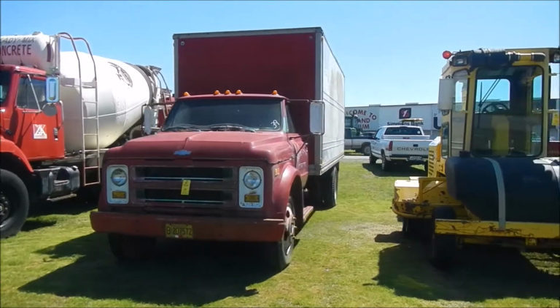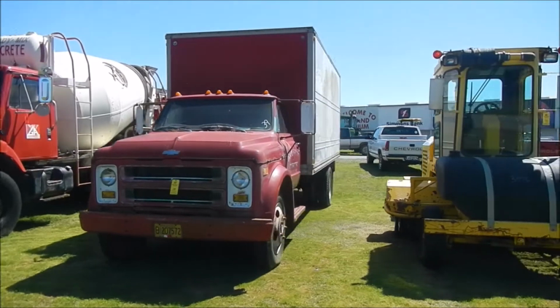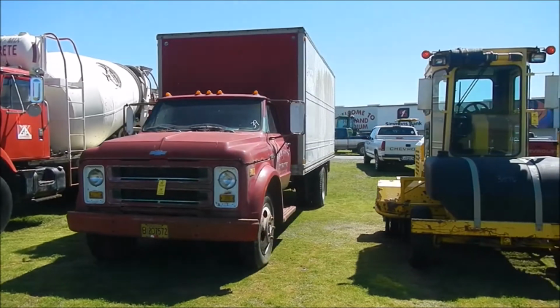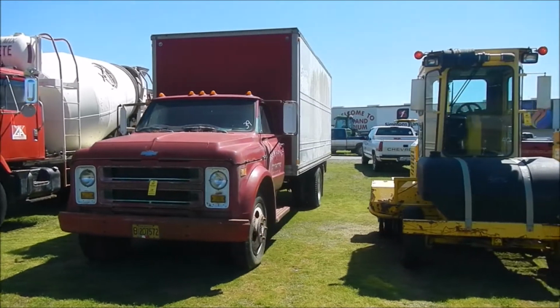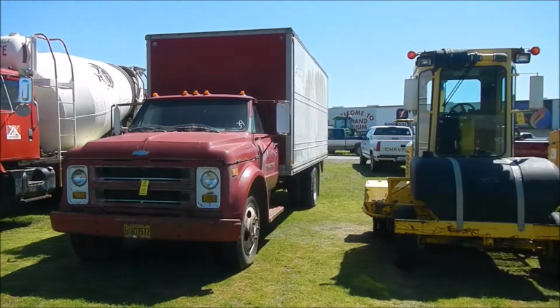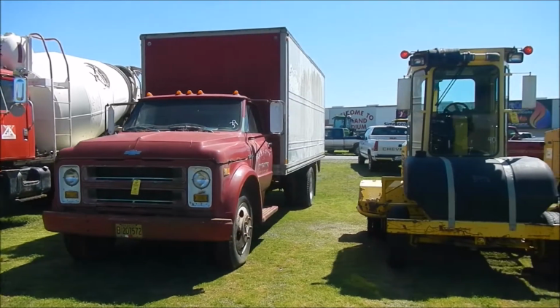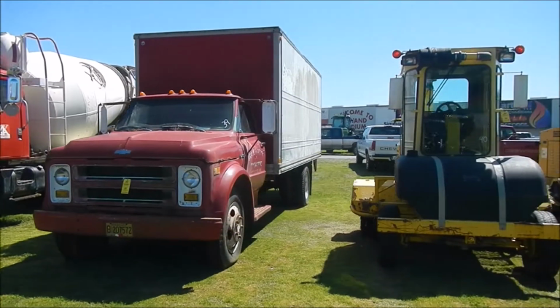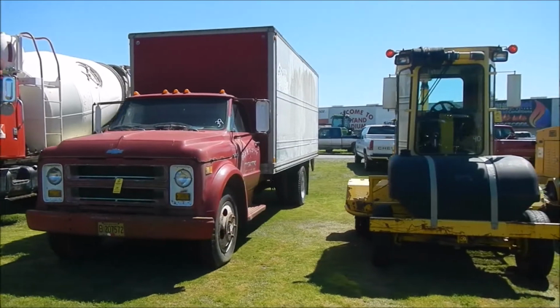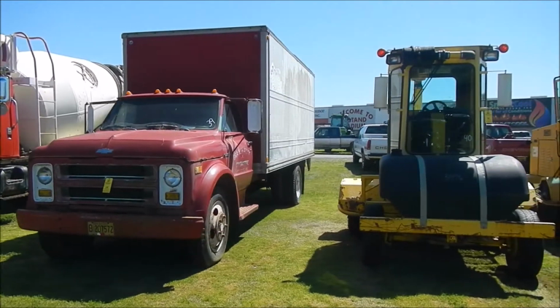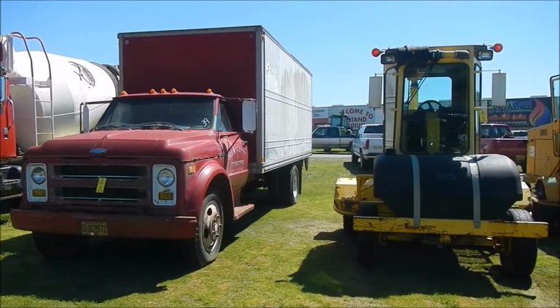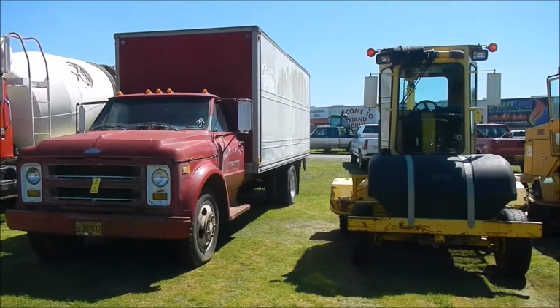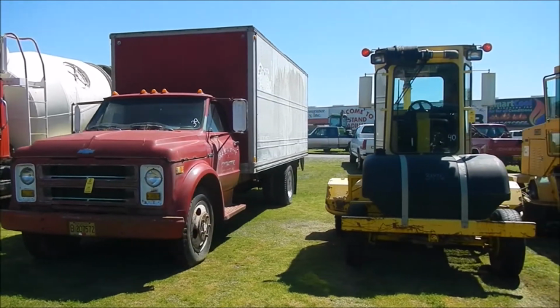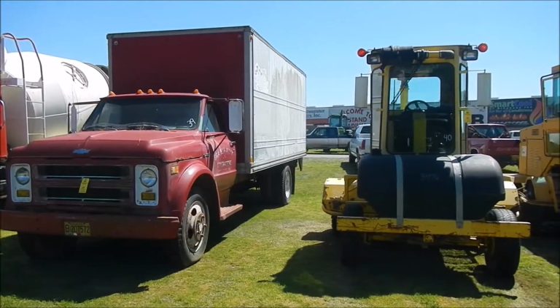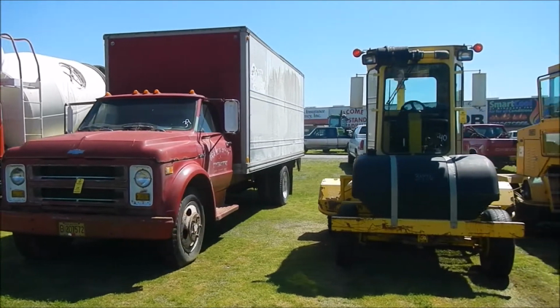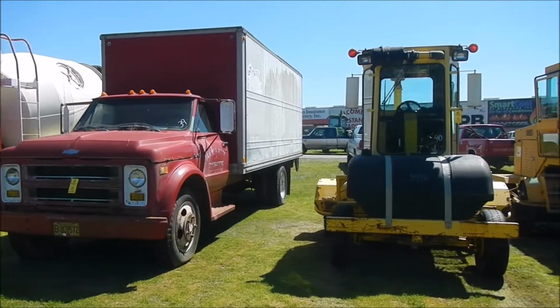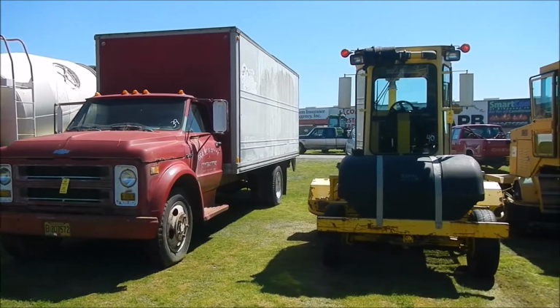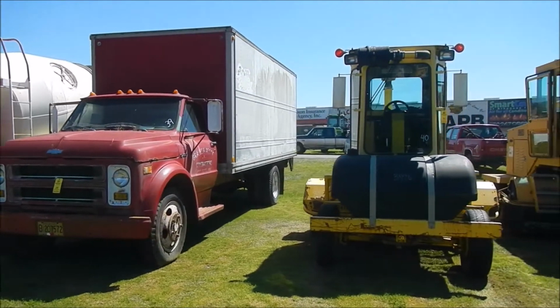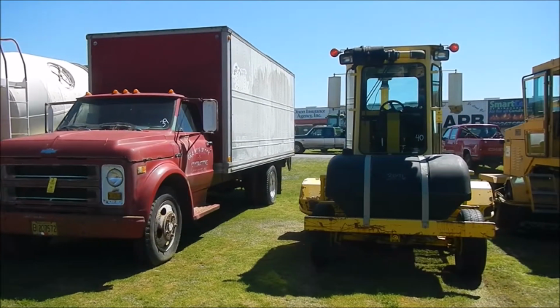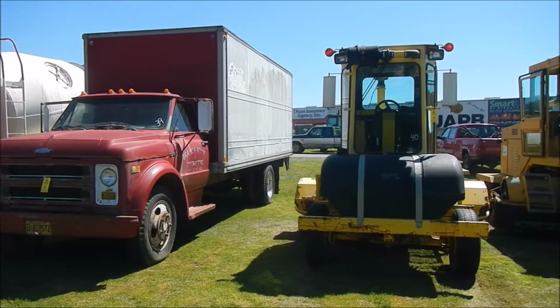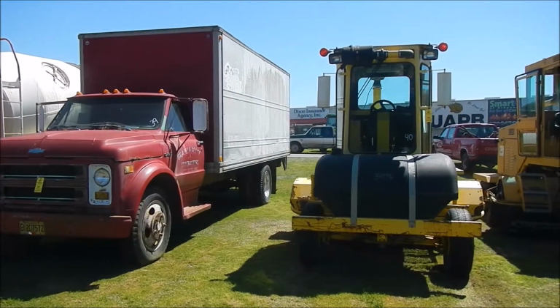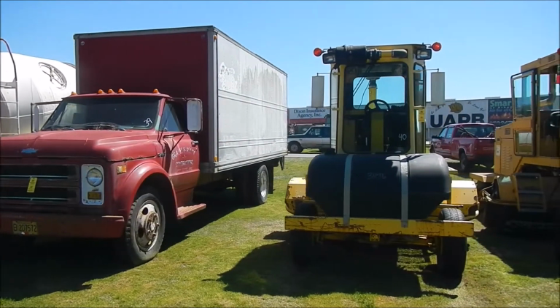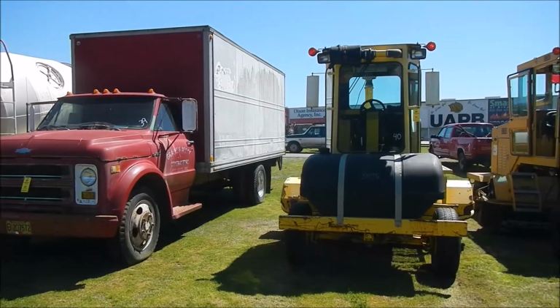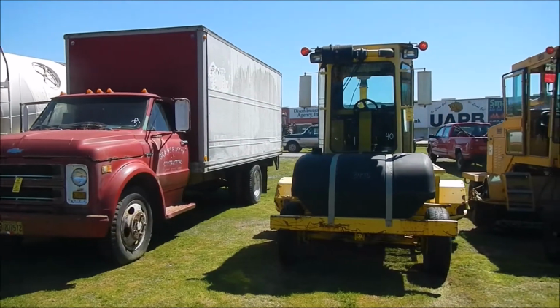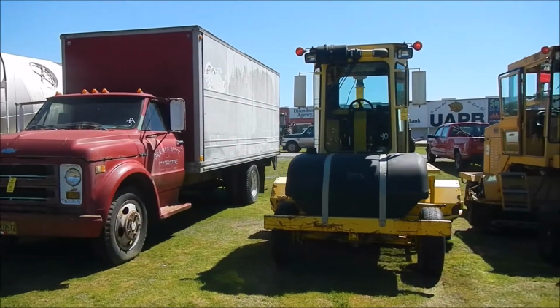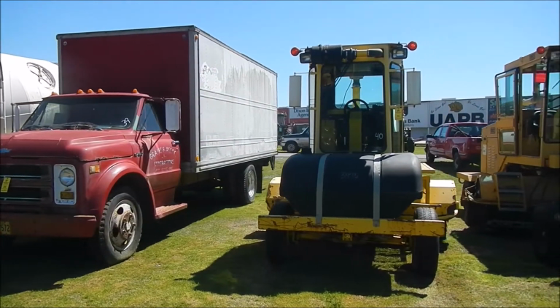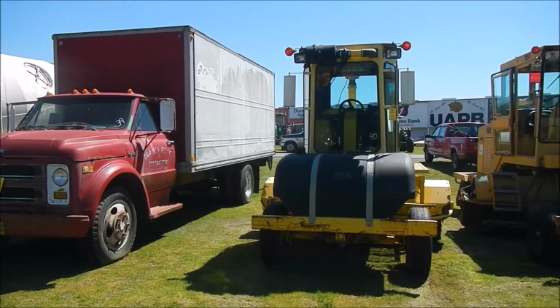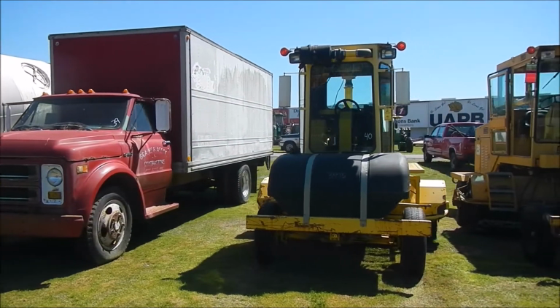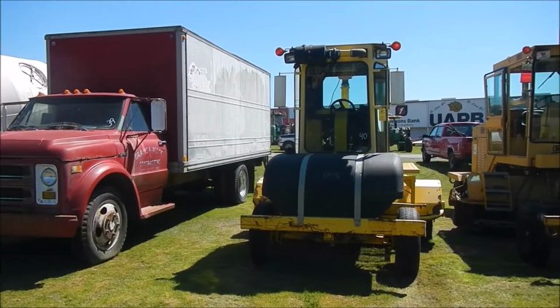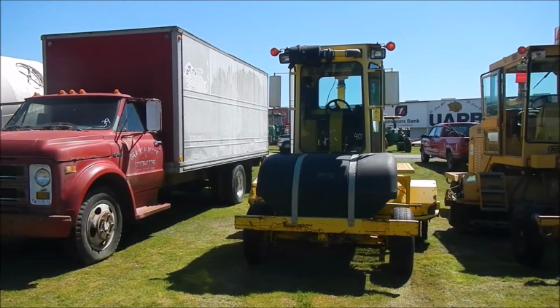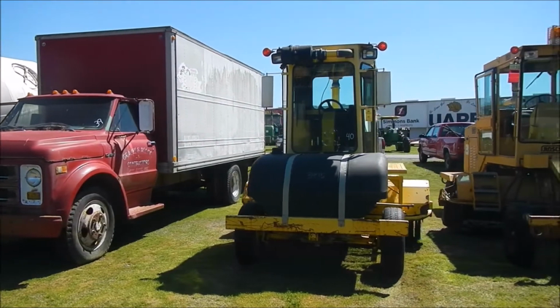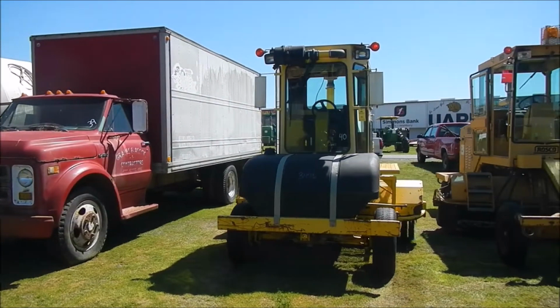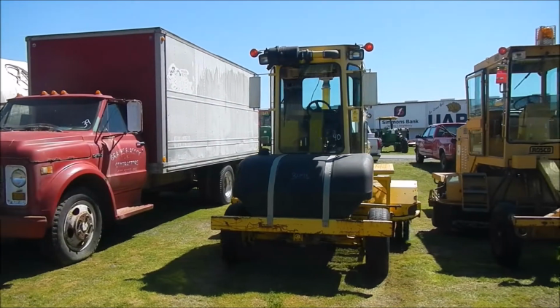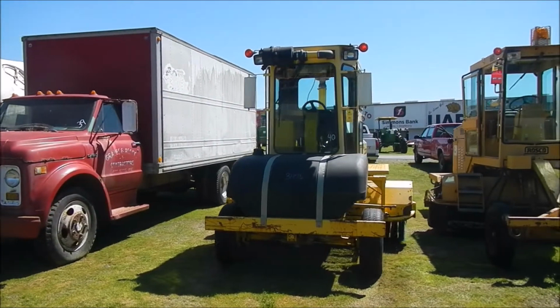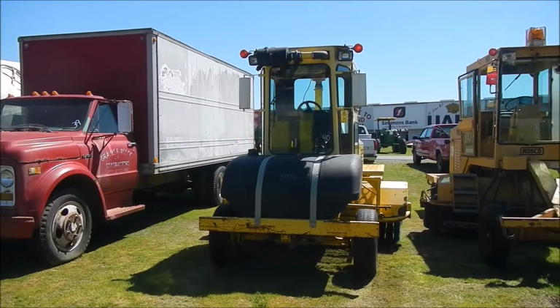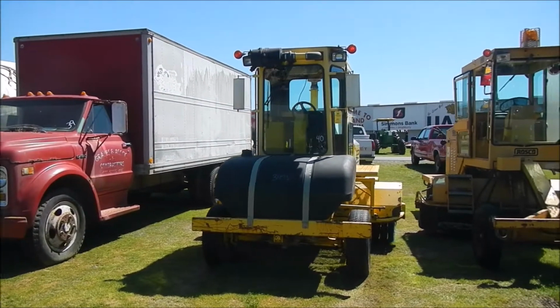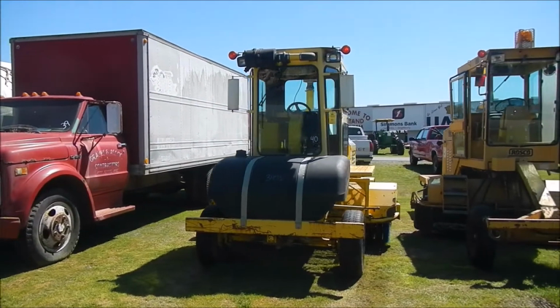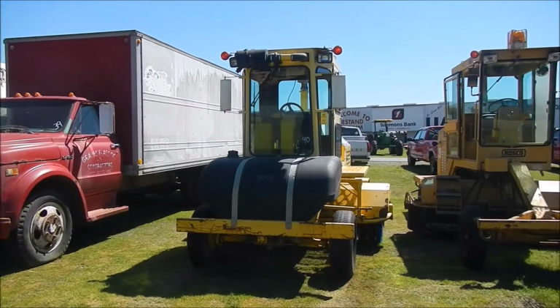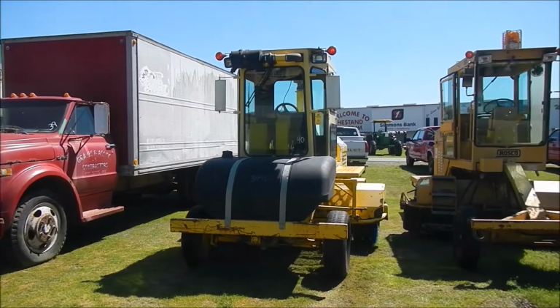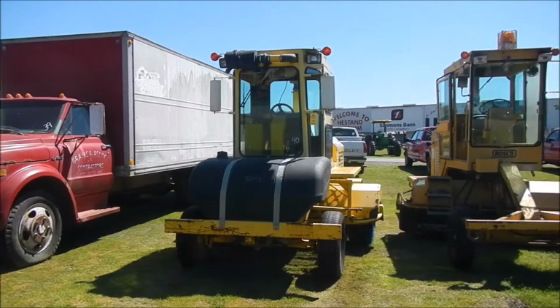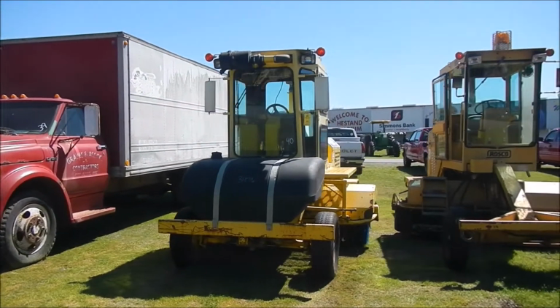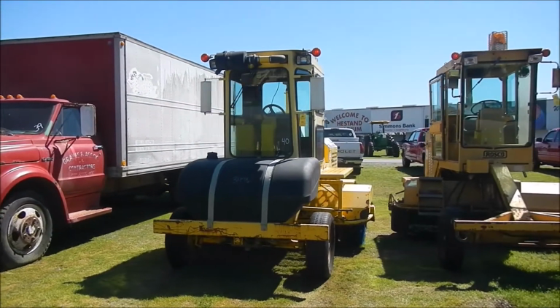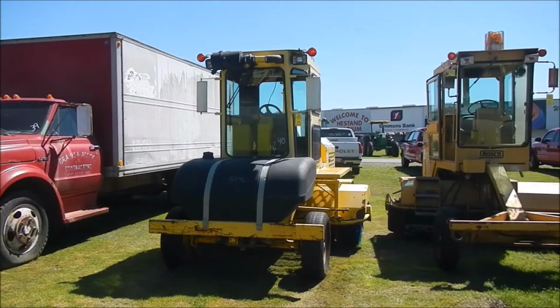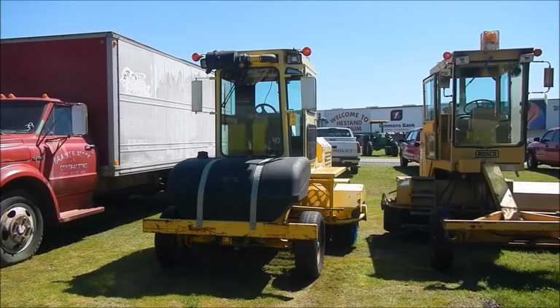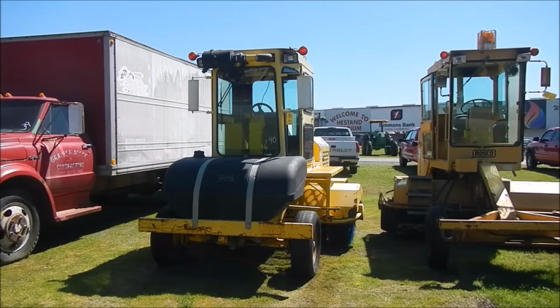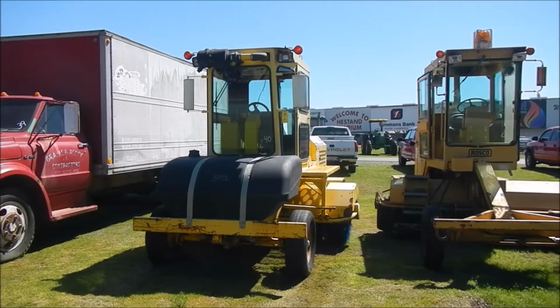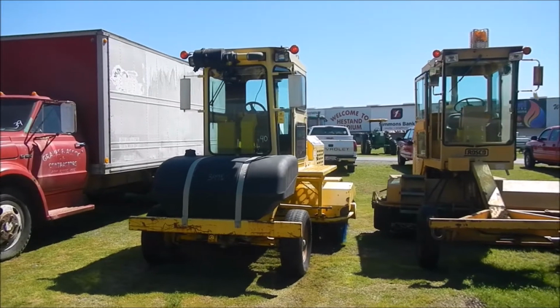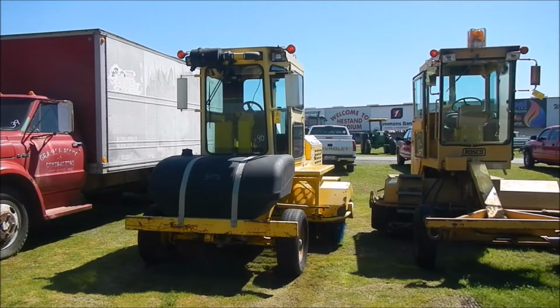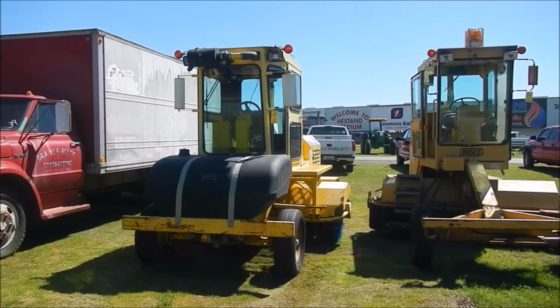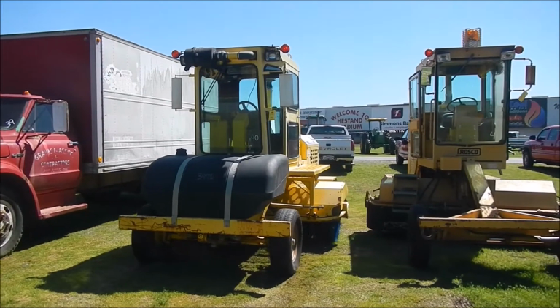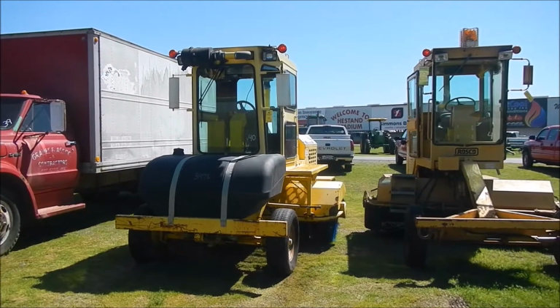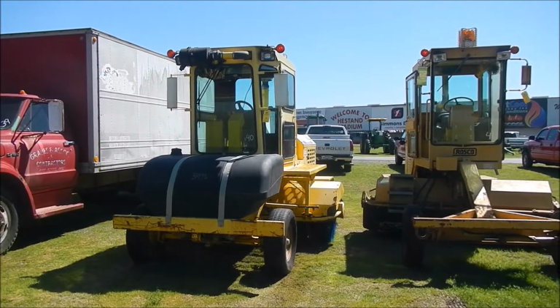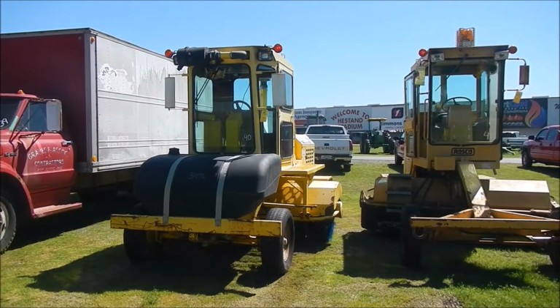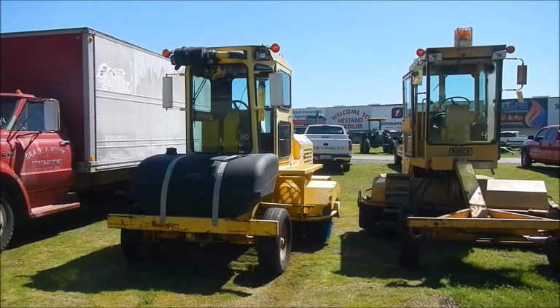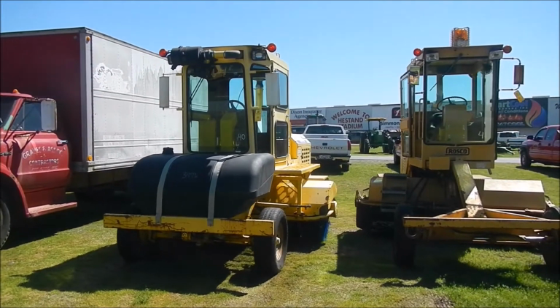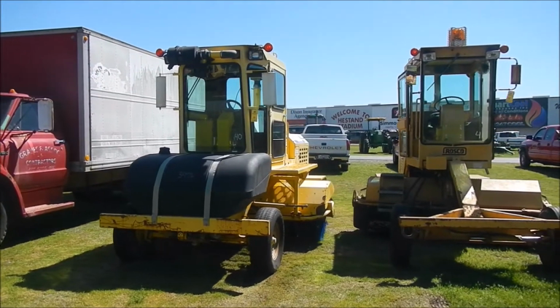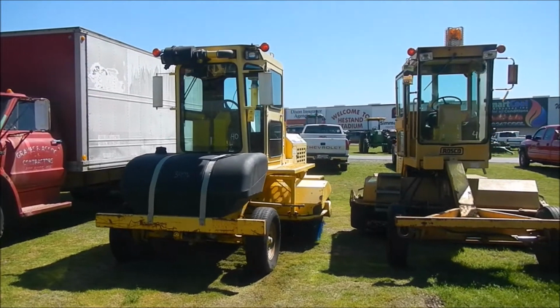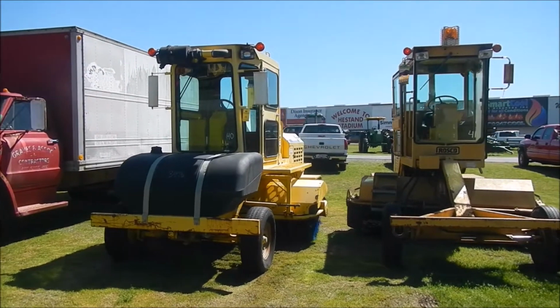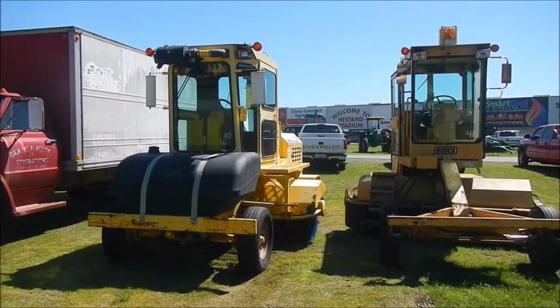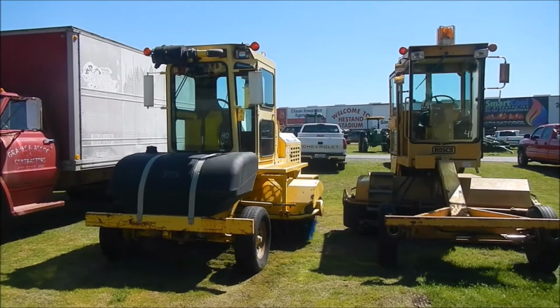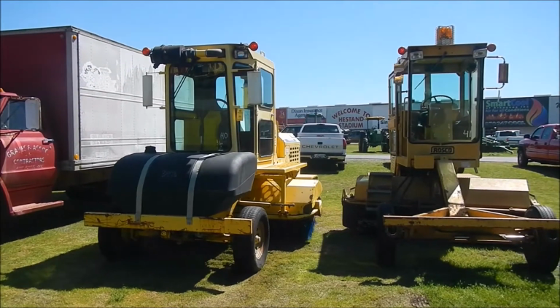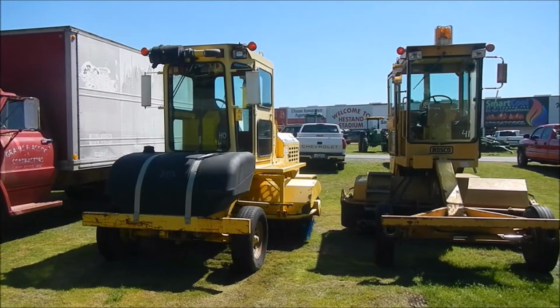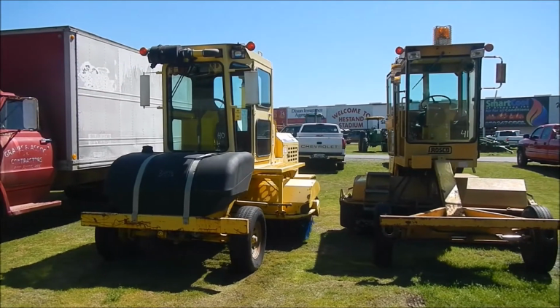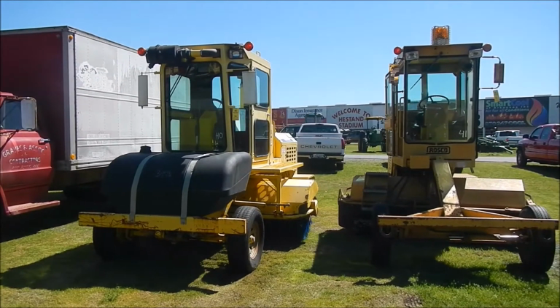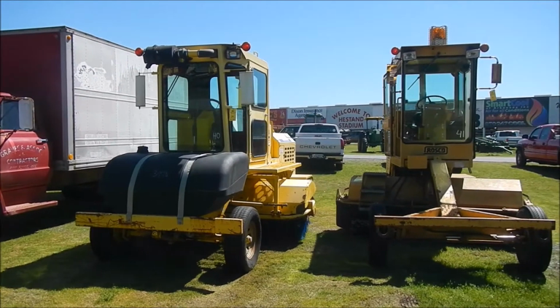Lot number 40, we've got an 06 Superior DT 80J broom, then we've got a 98 Roscoe RB48 broom.